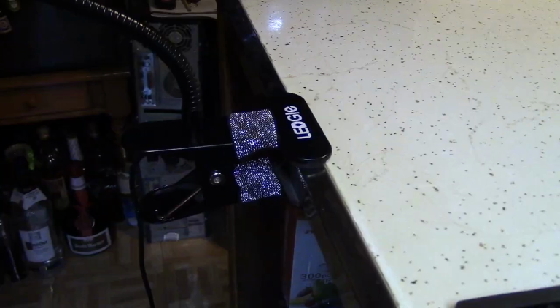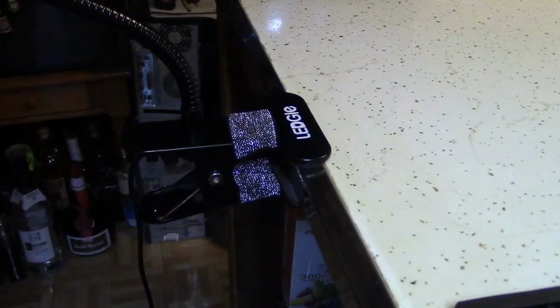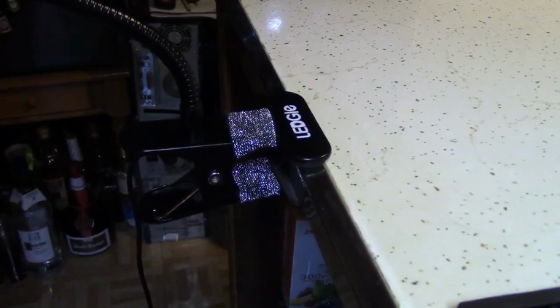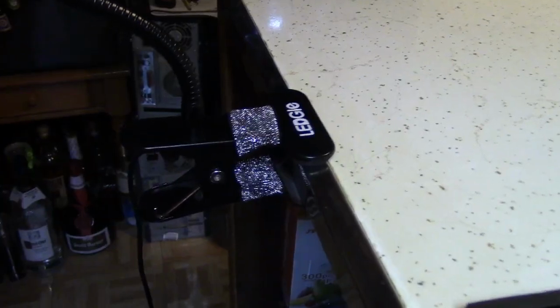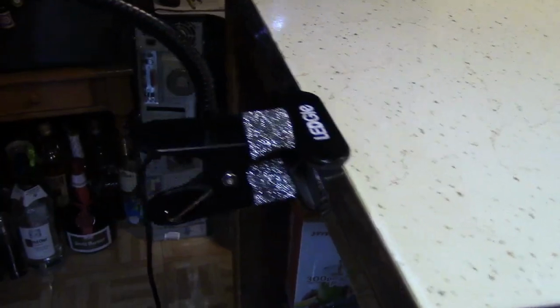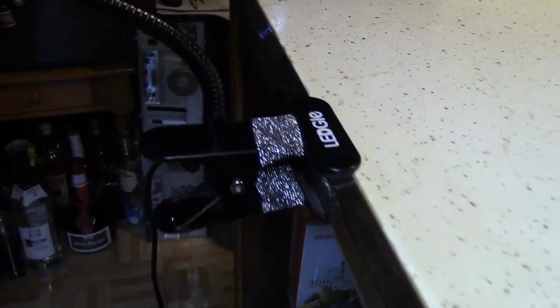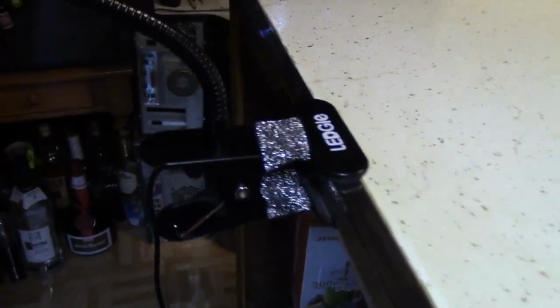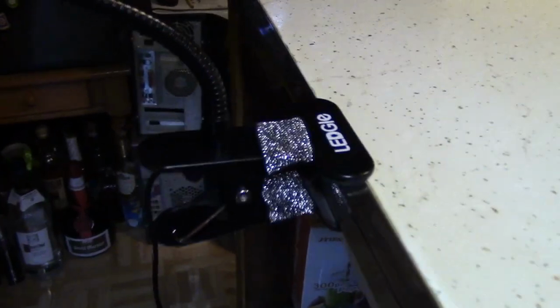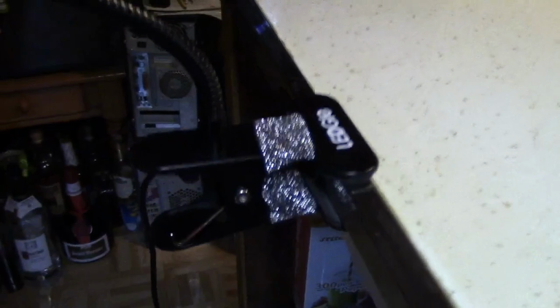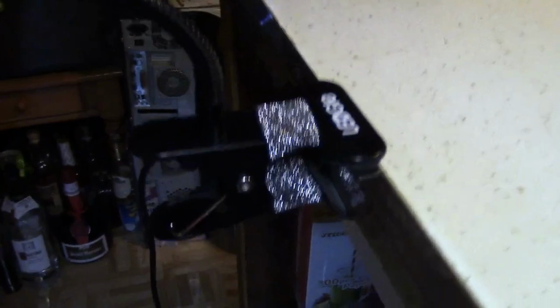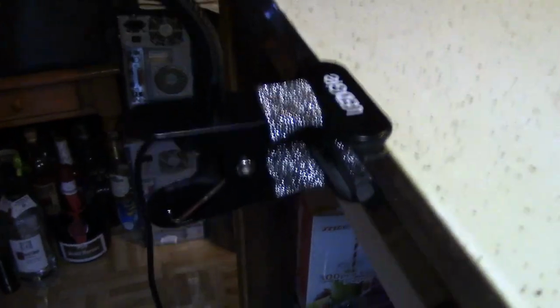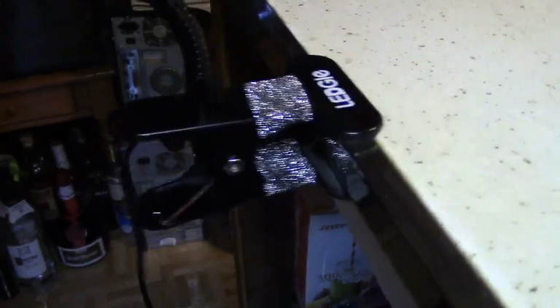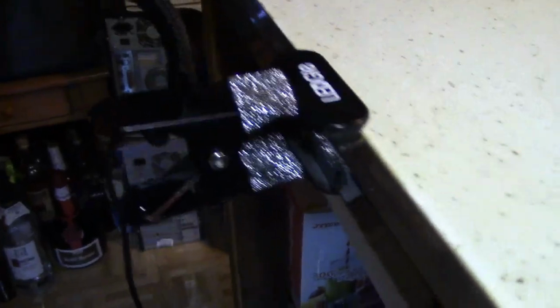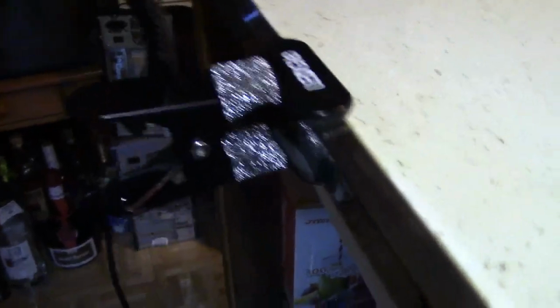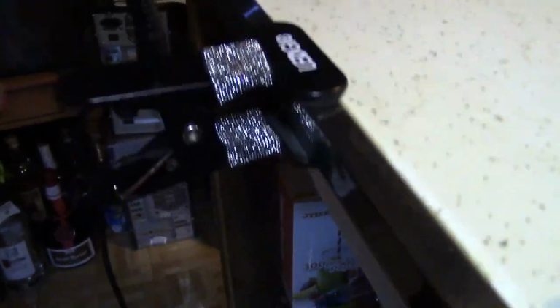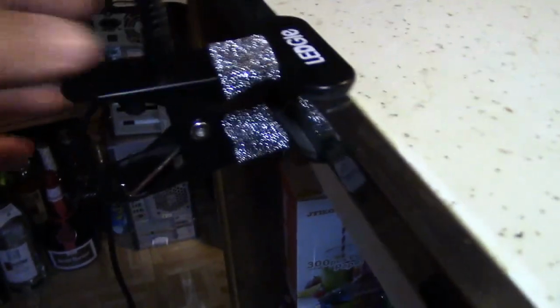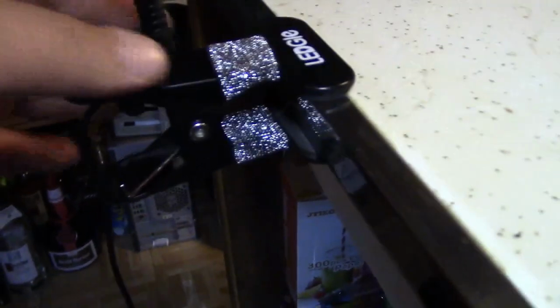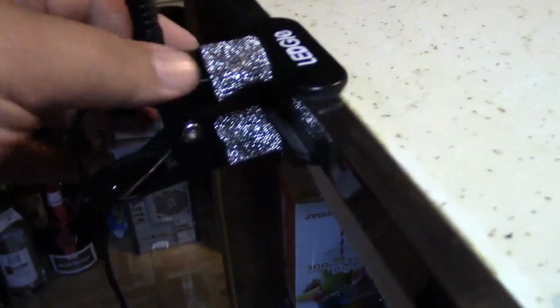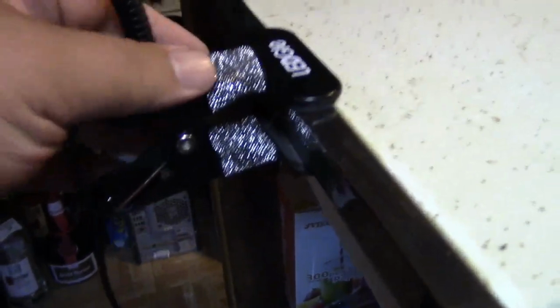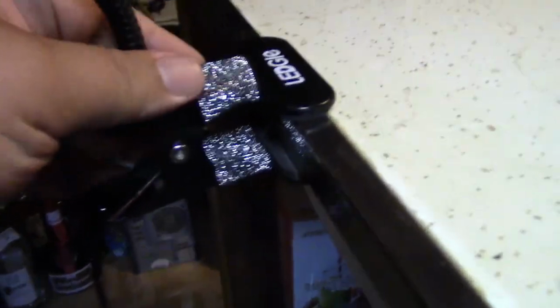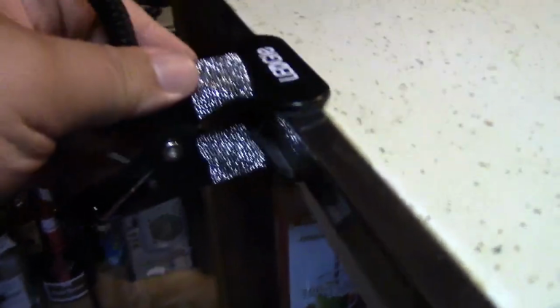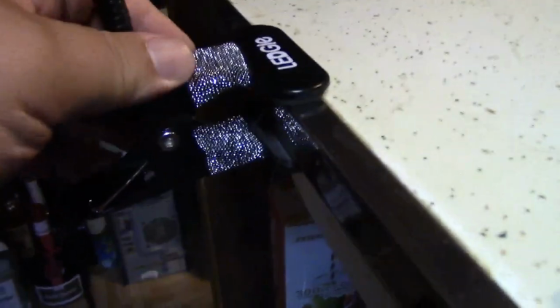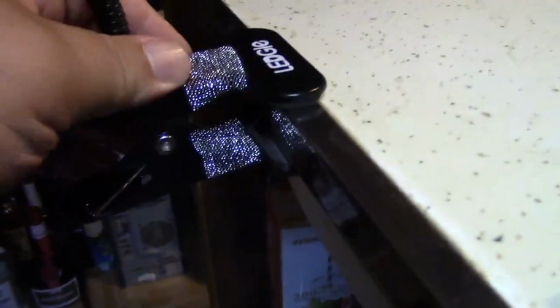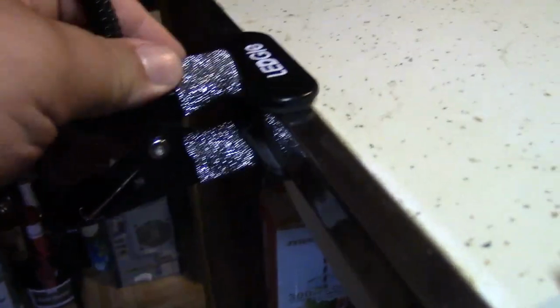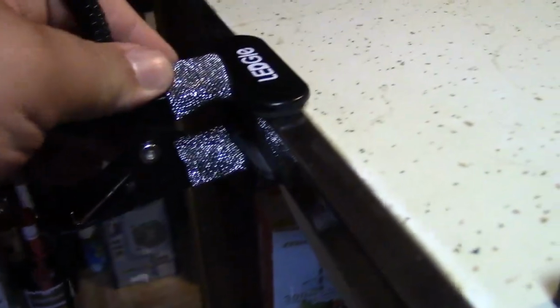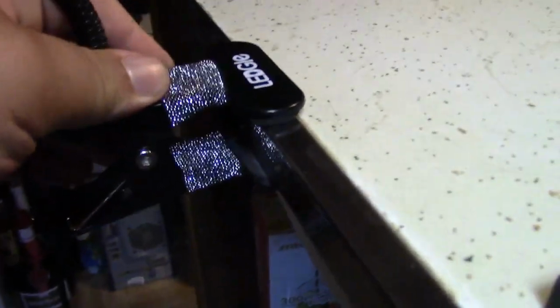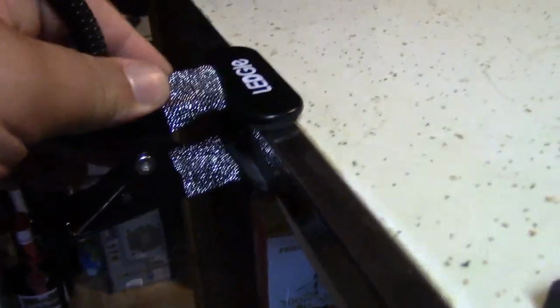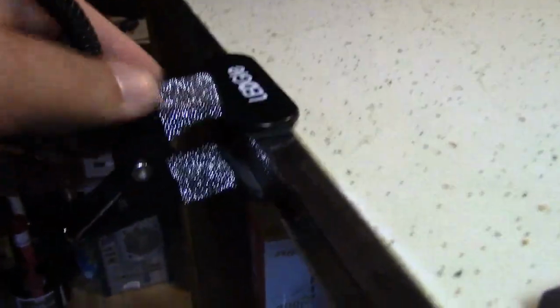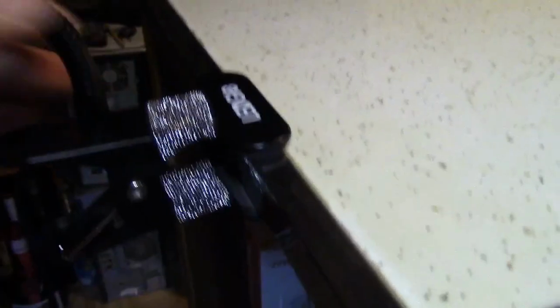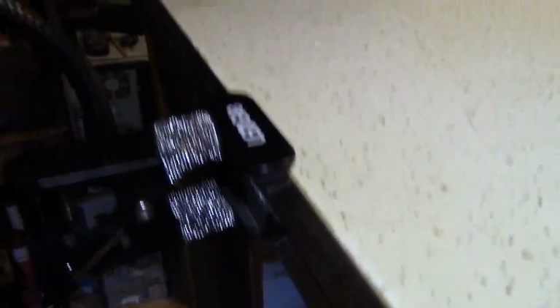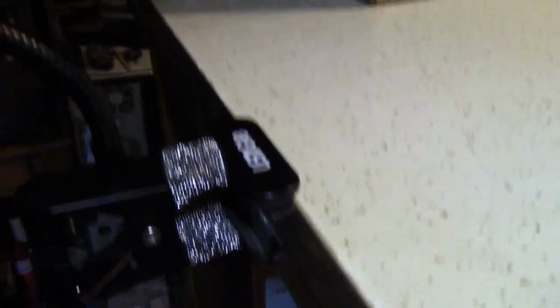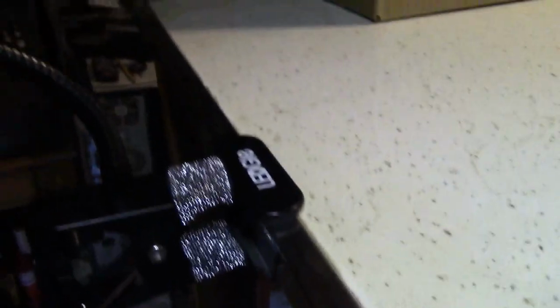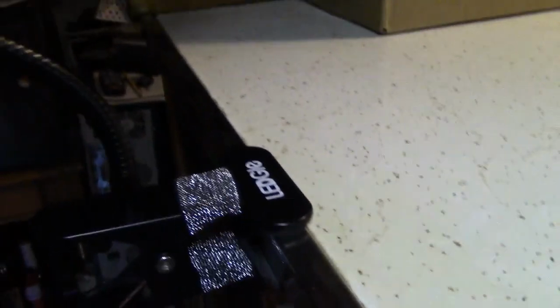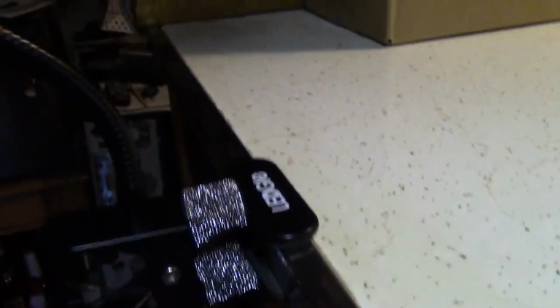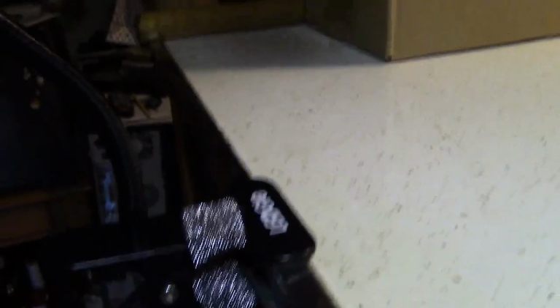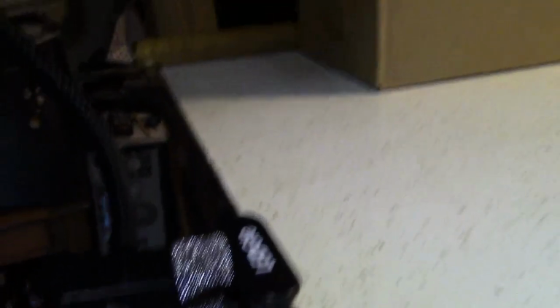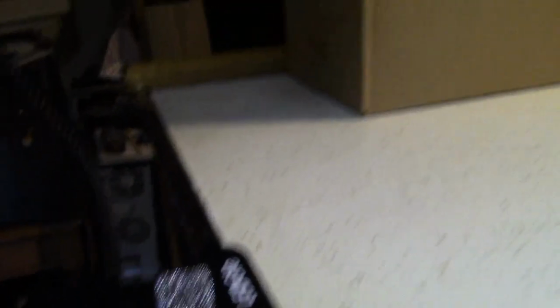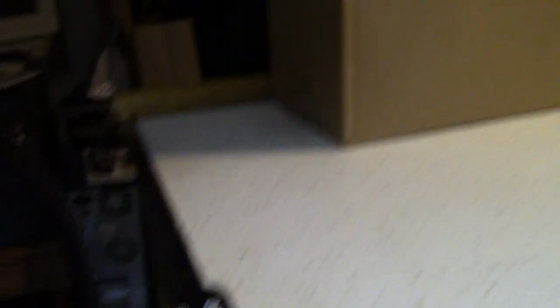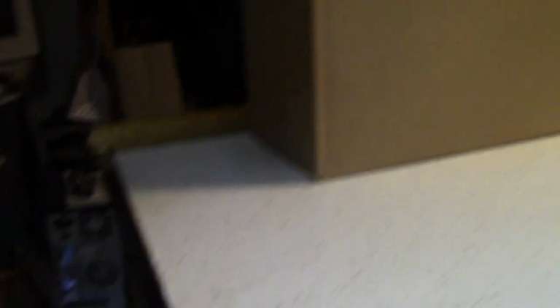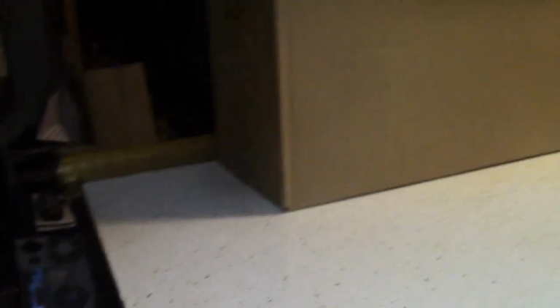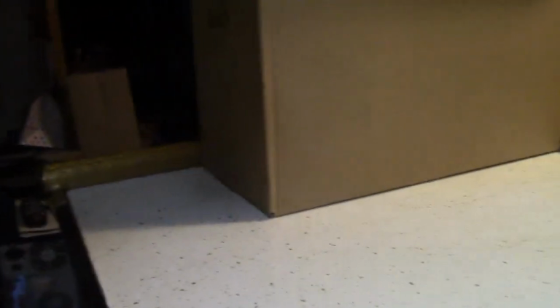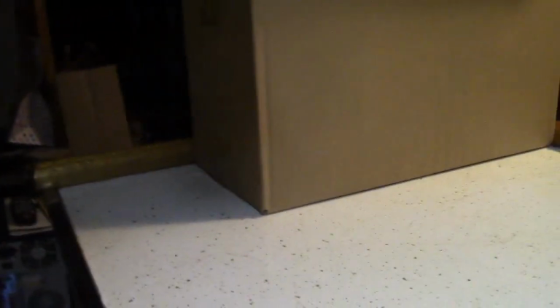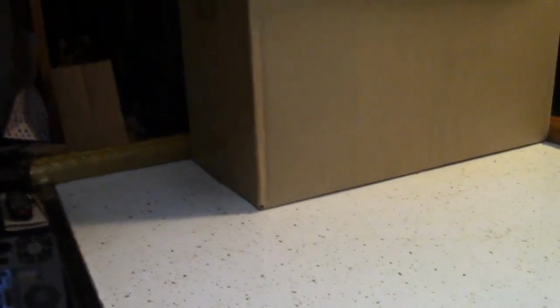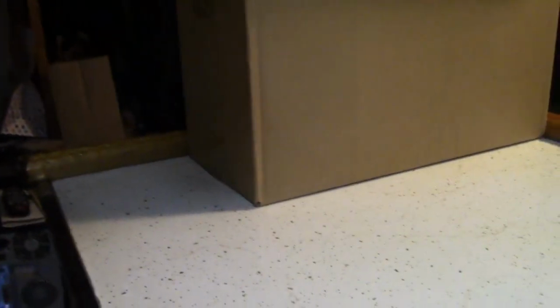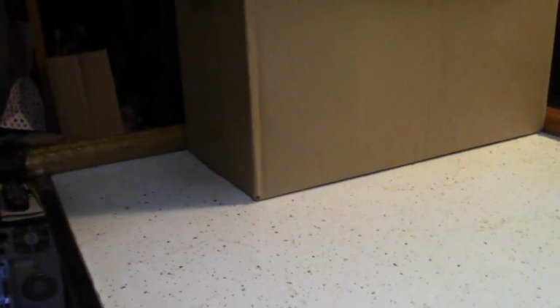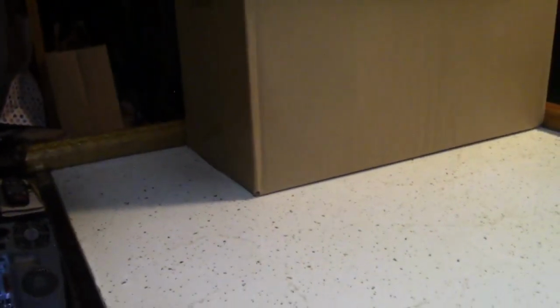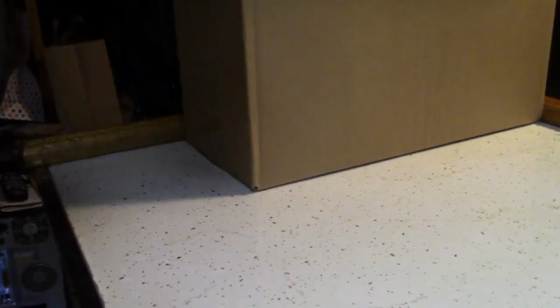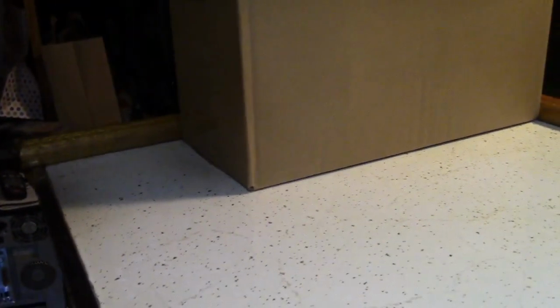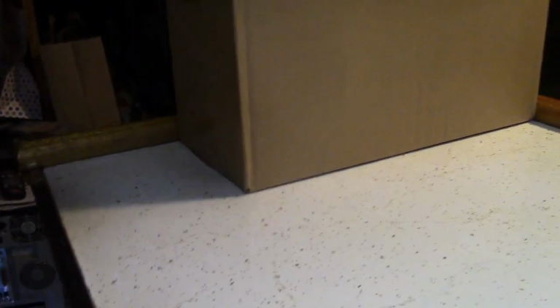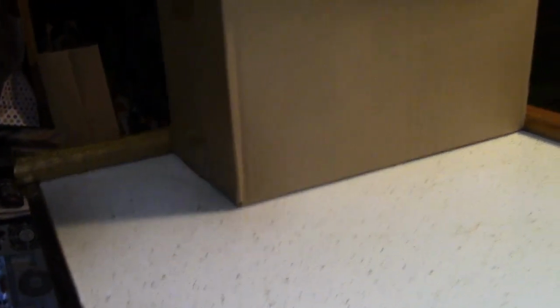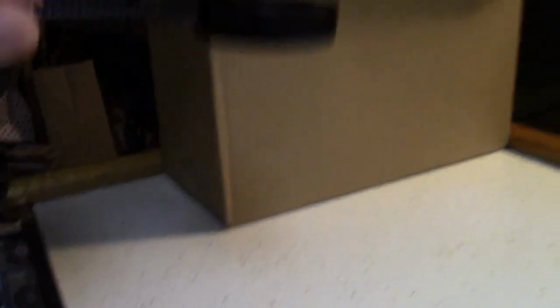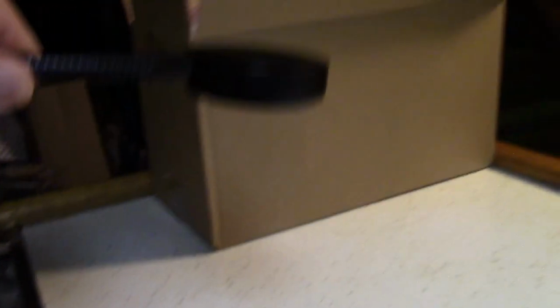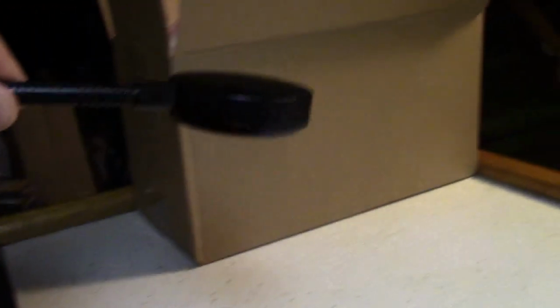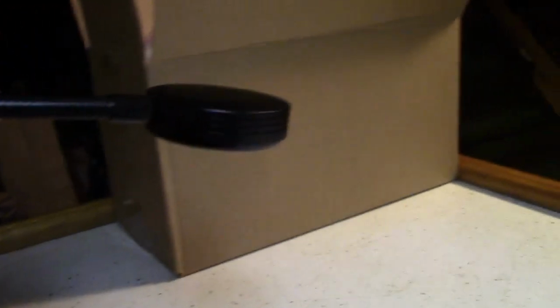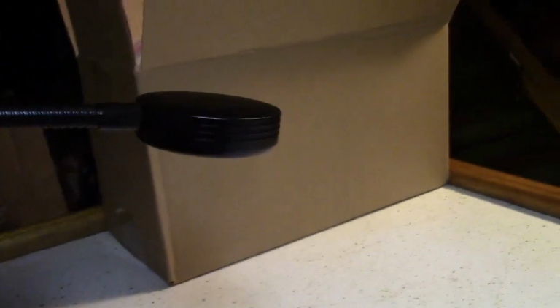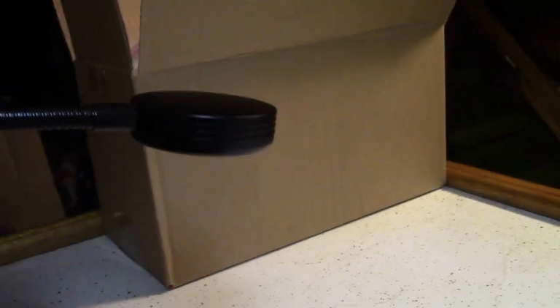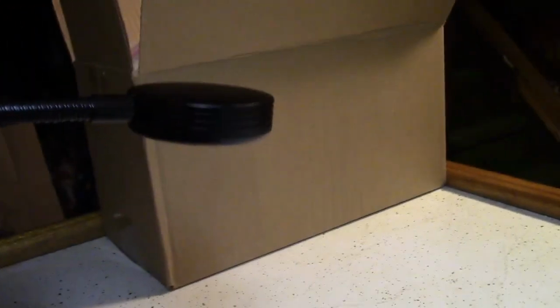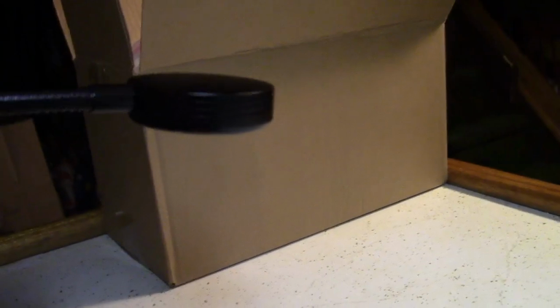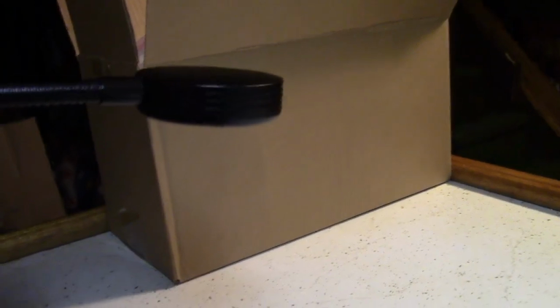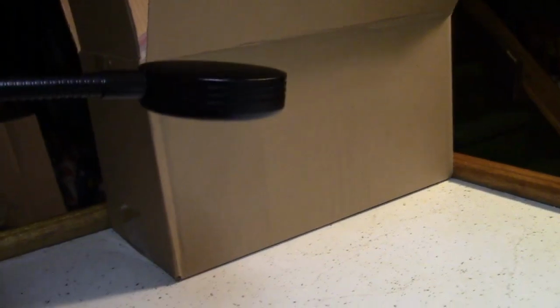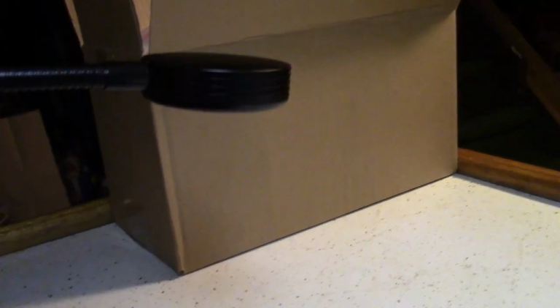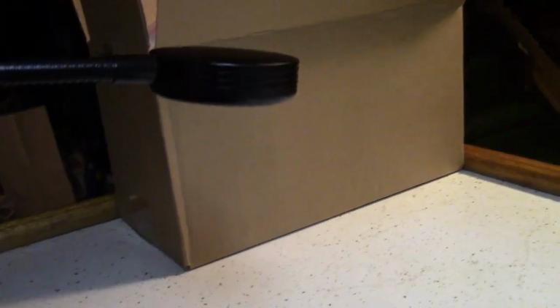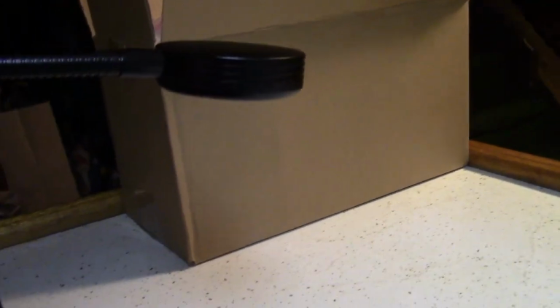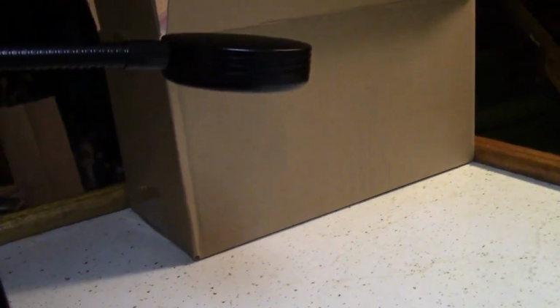Here you can see I have it clamped onto the bar here. So if I needed a light here, that would work very well.